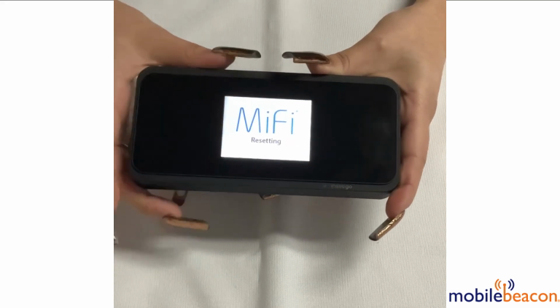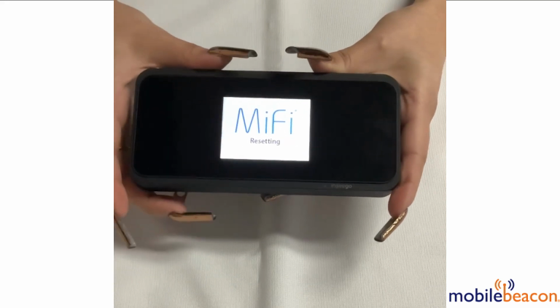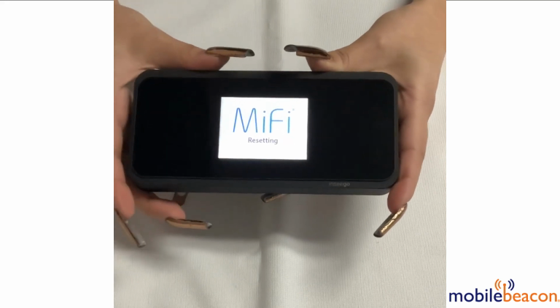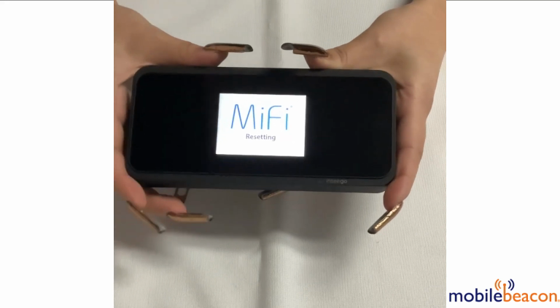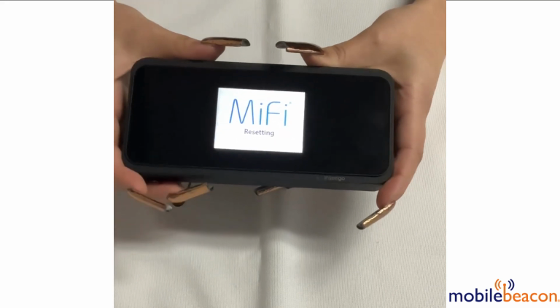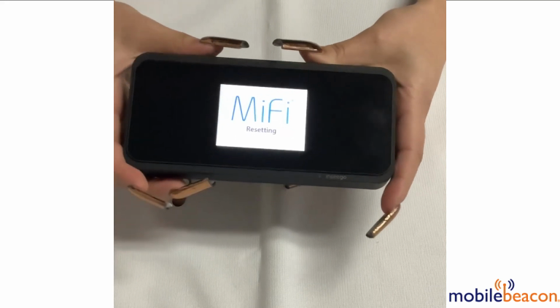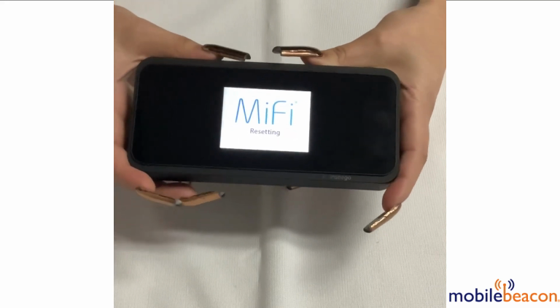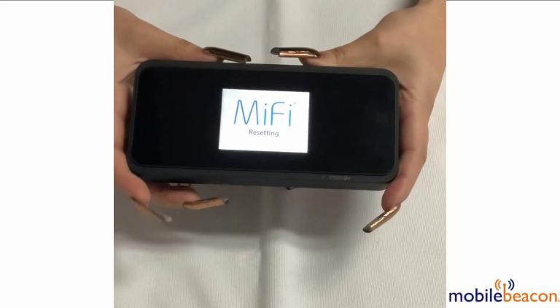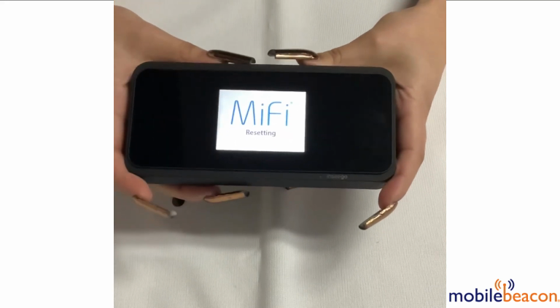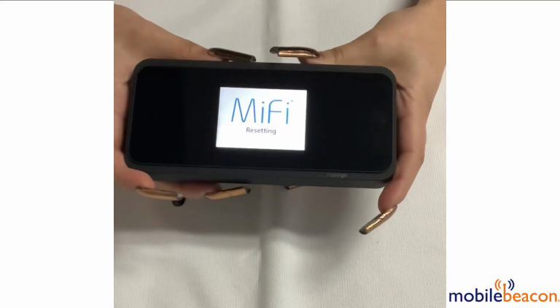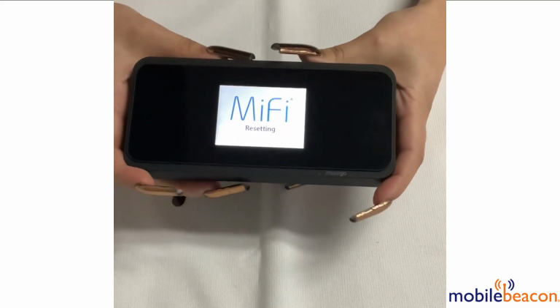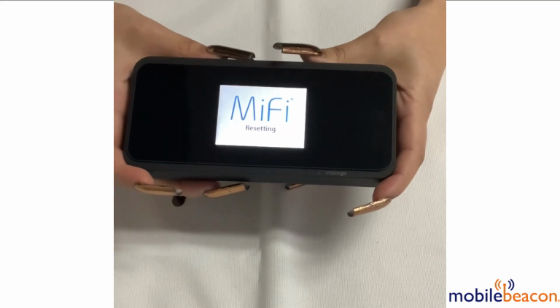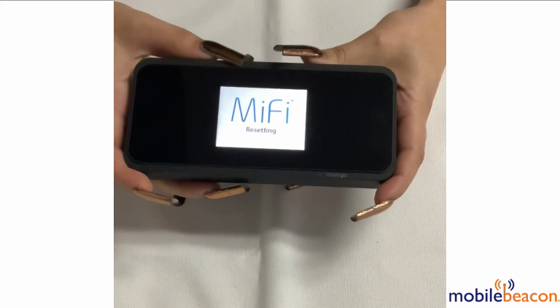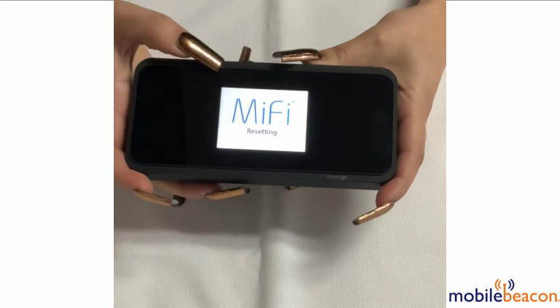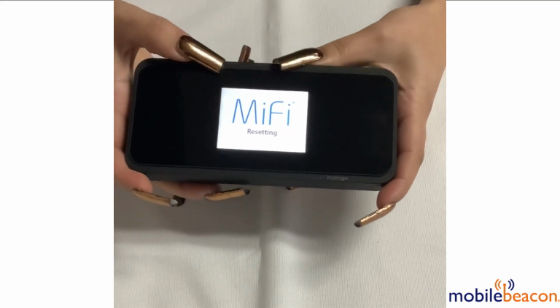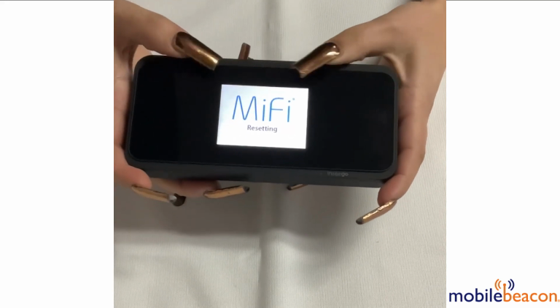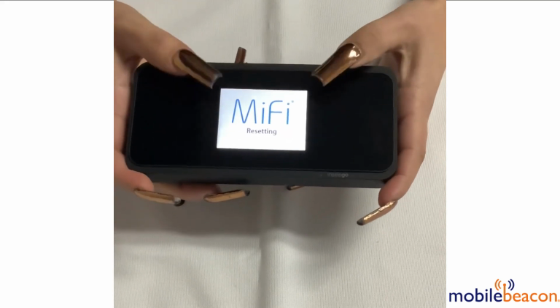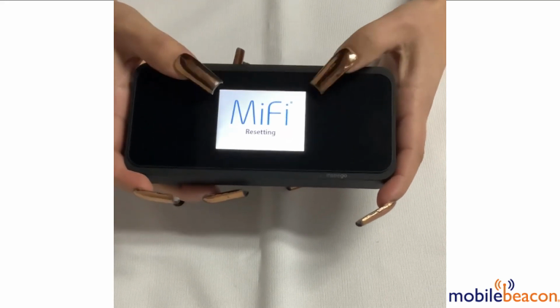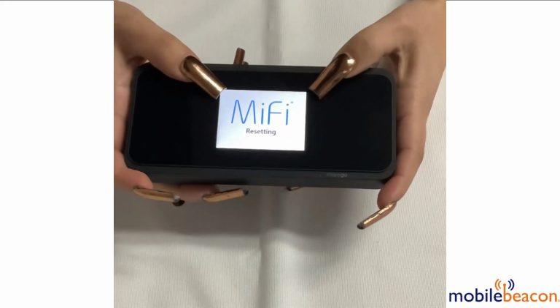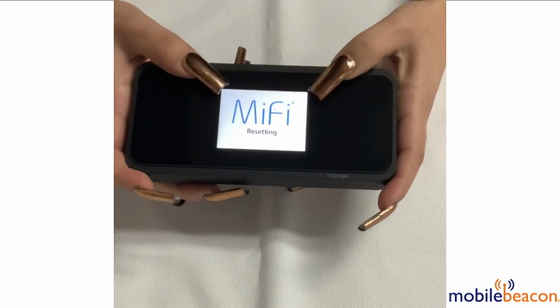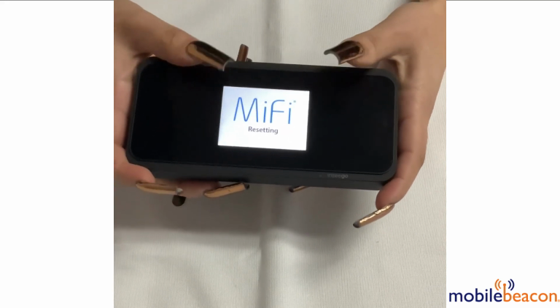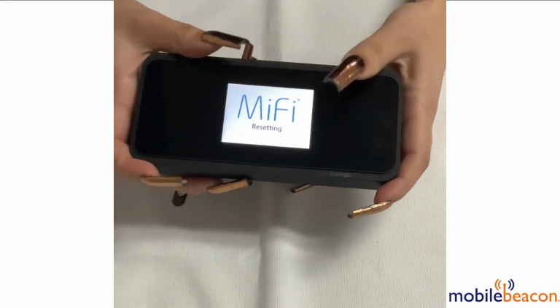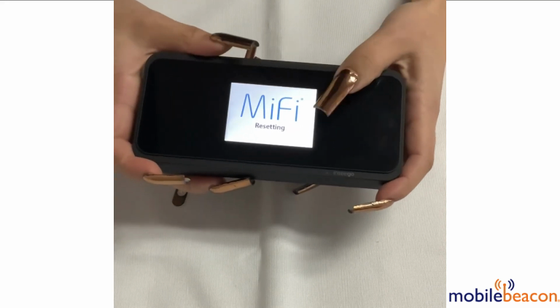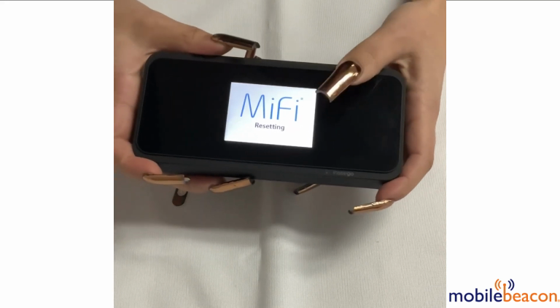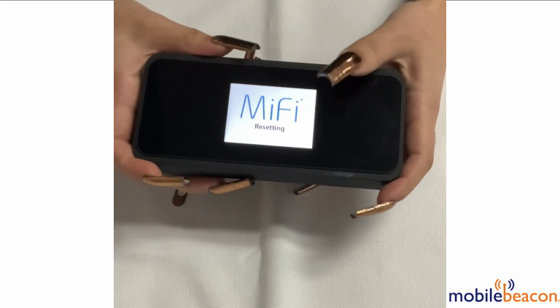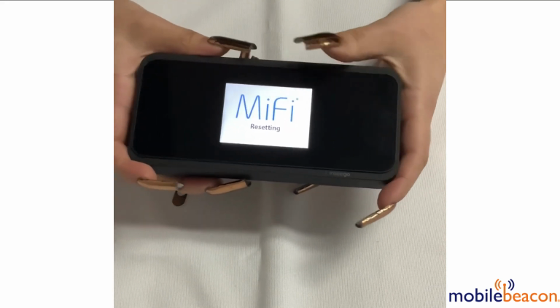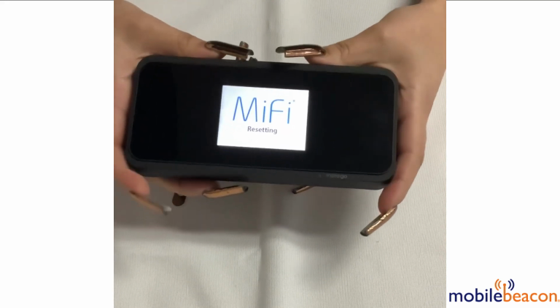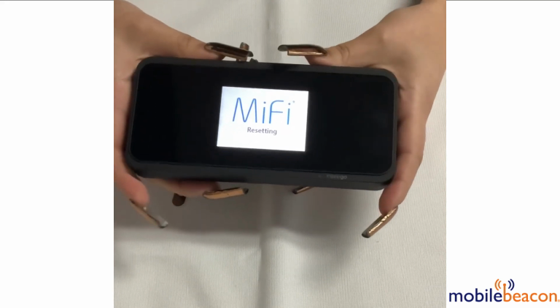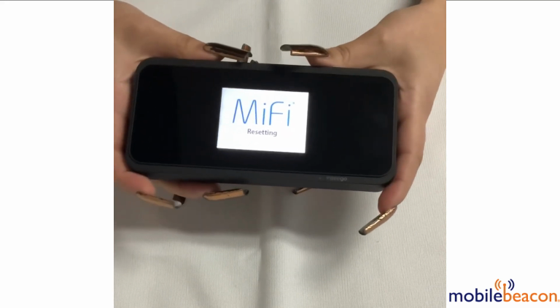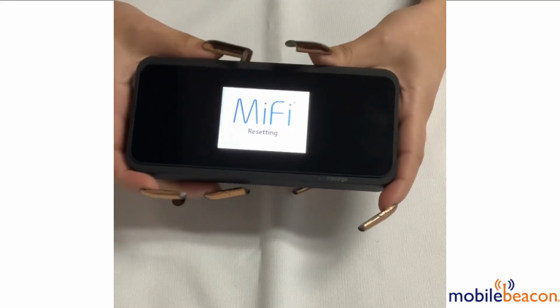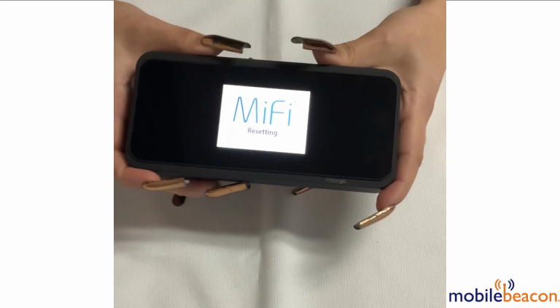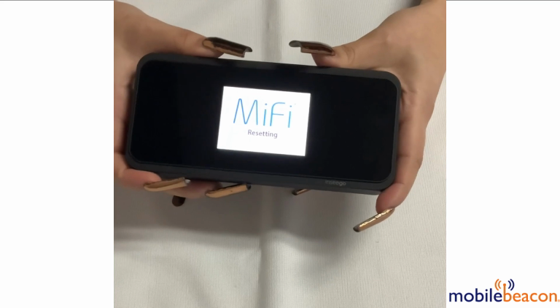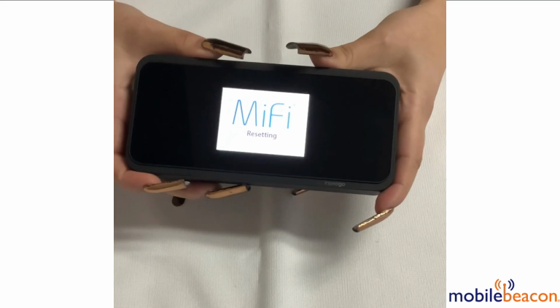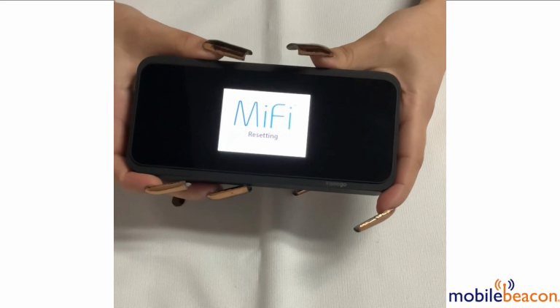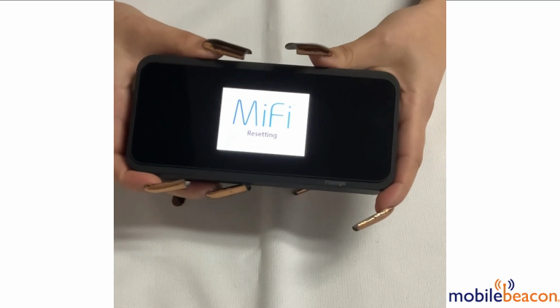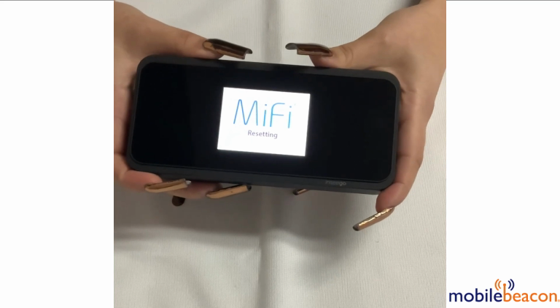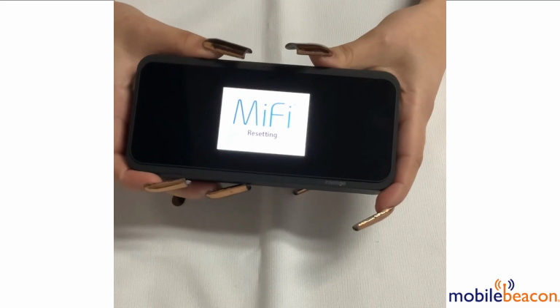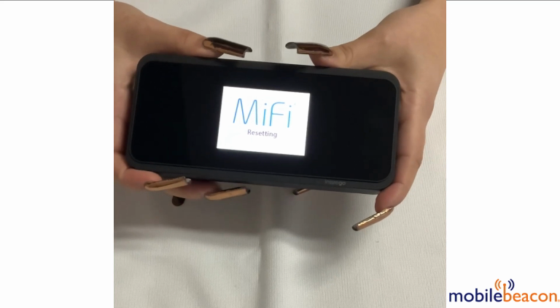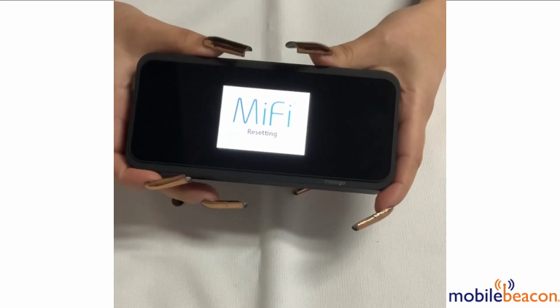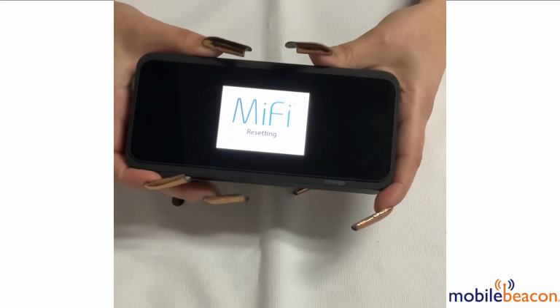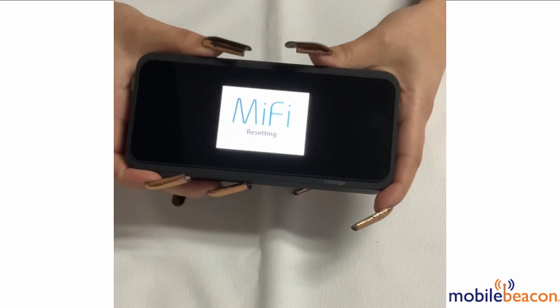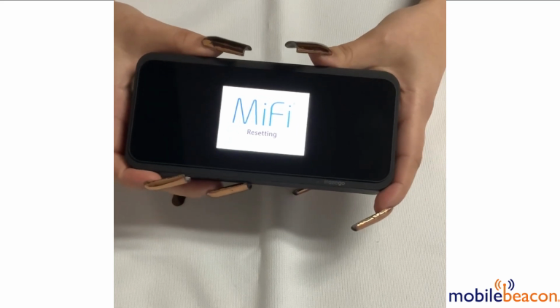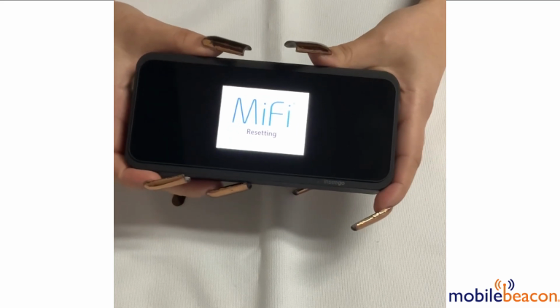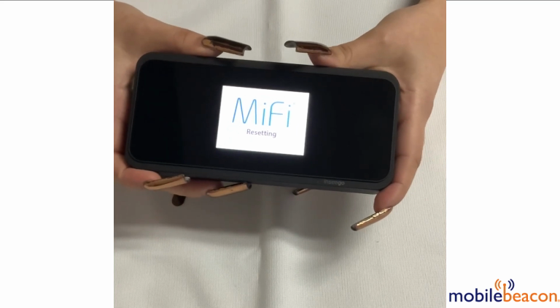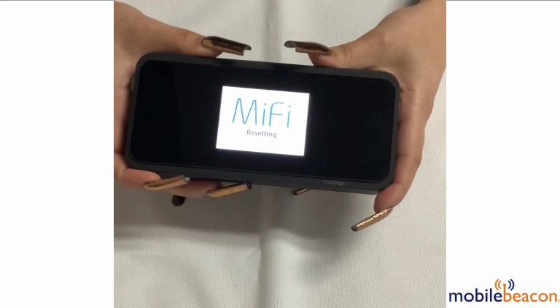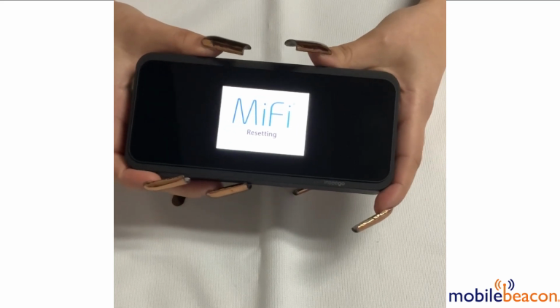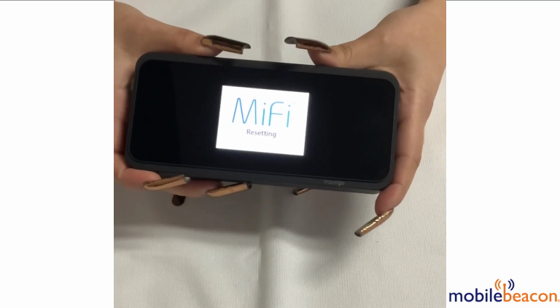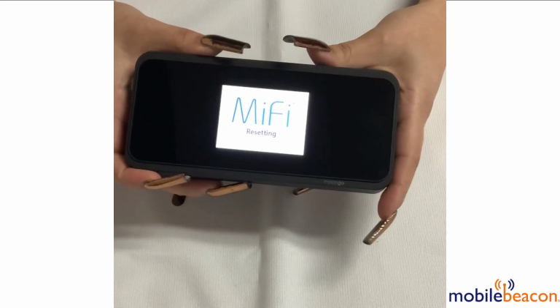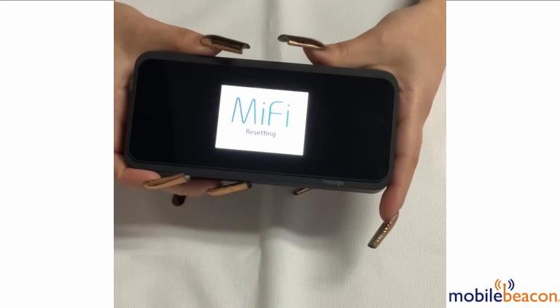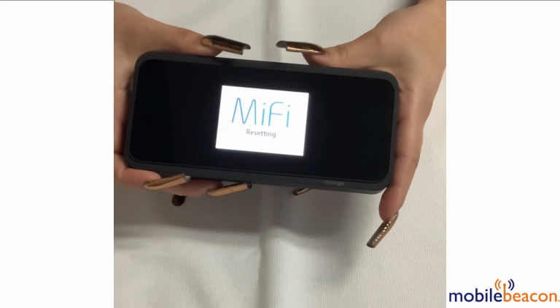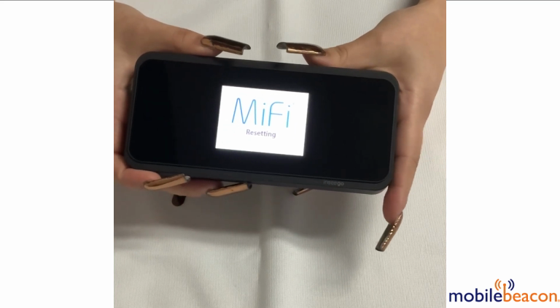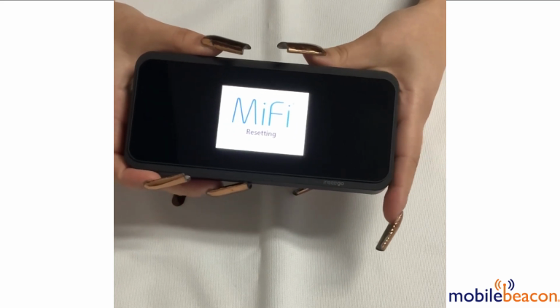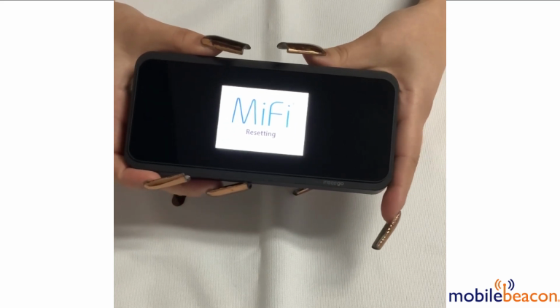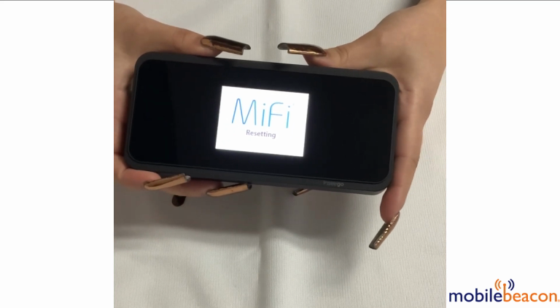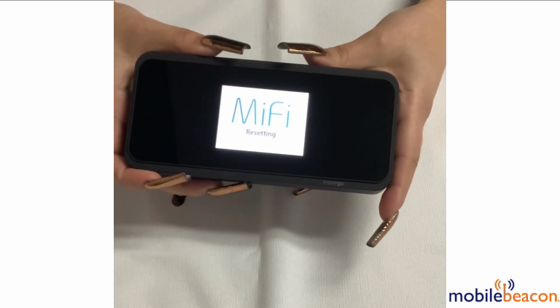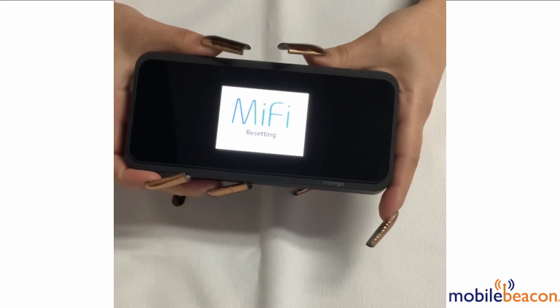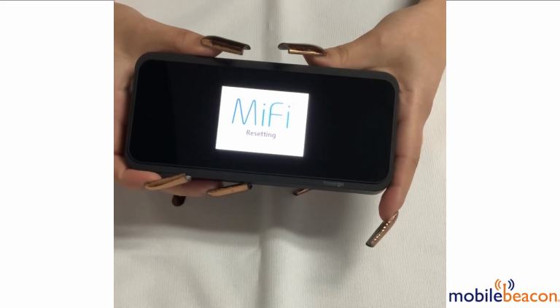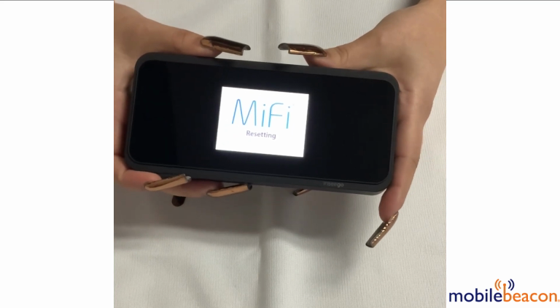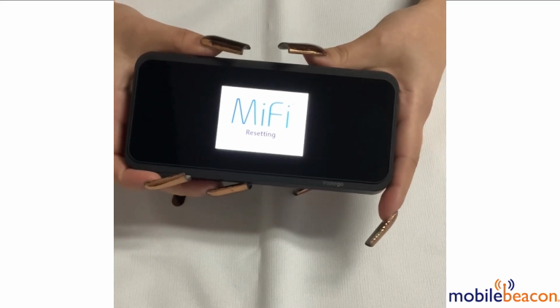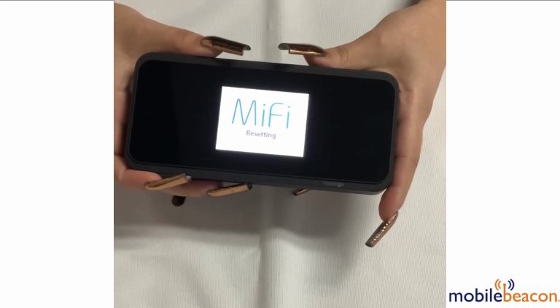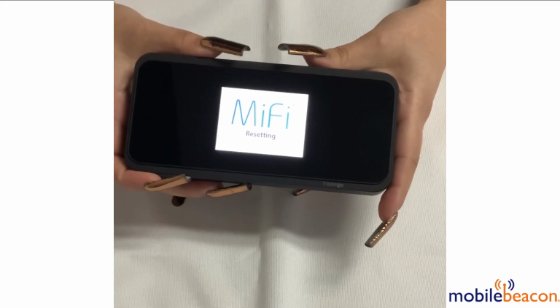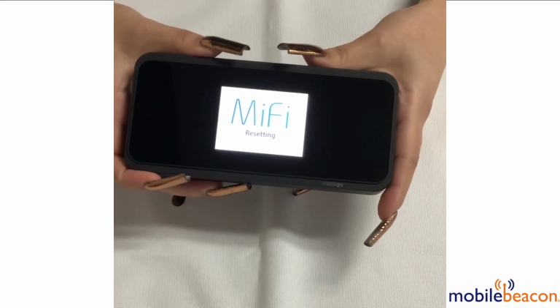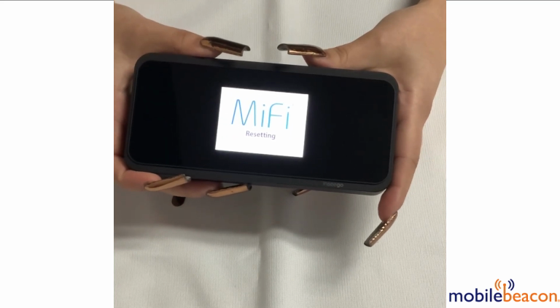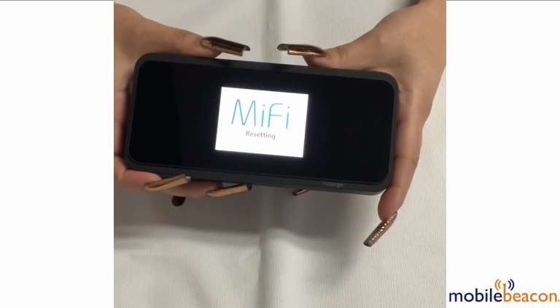Once you get the MiFi resetting success message, you have factory reset your Ensego MiFi M2000.